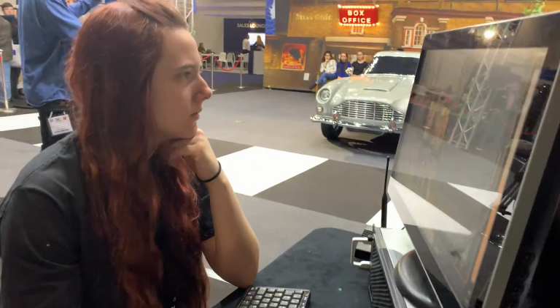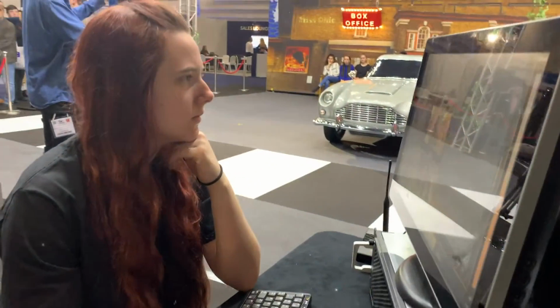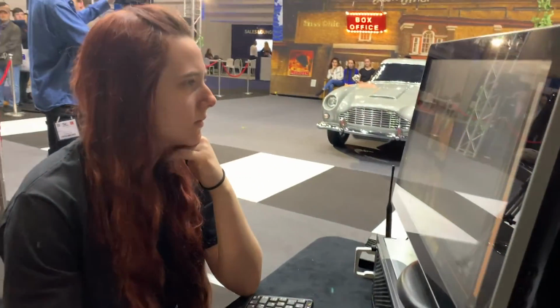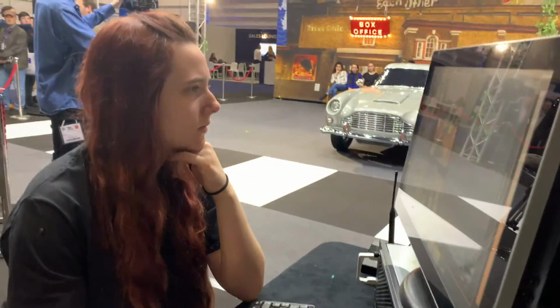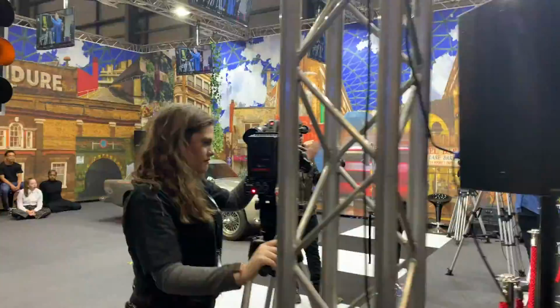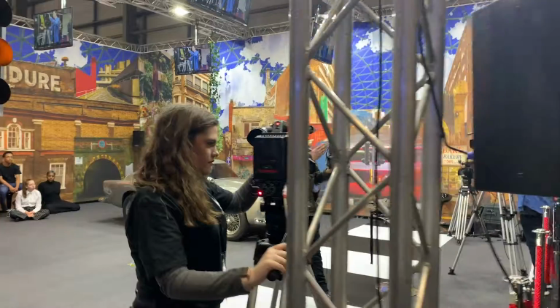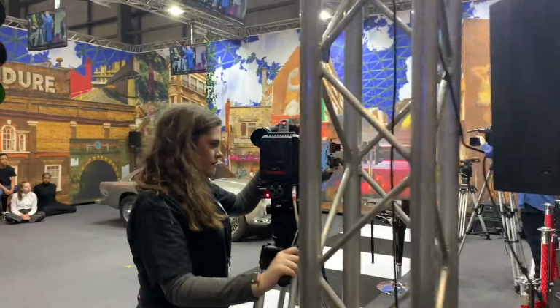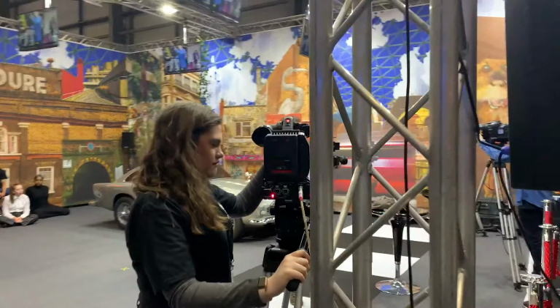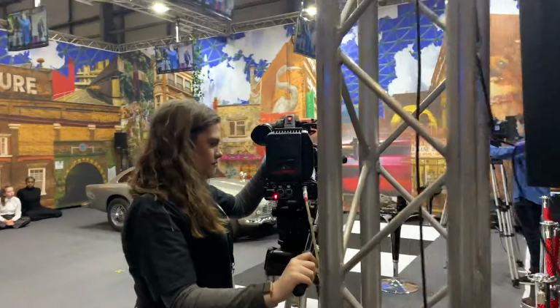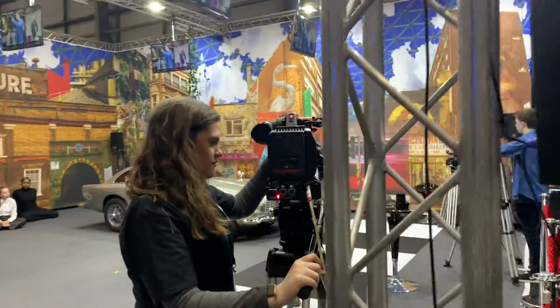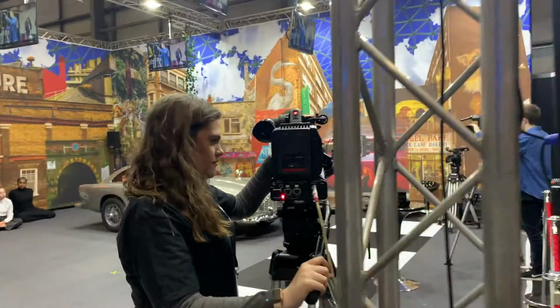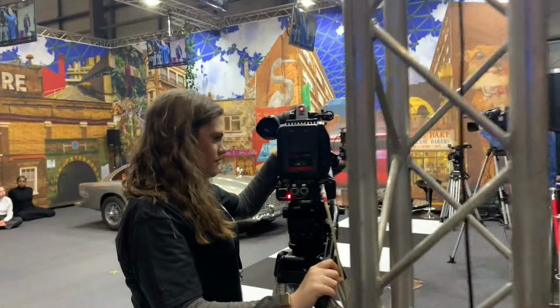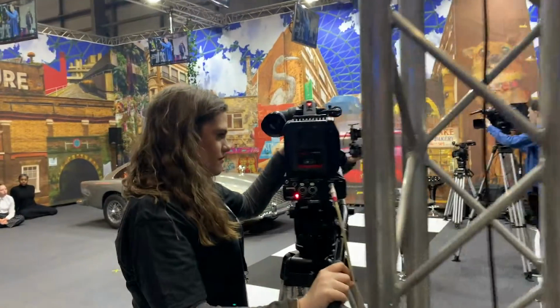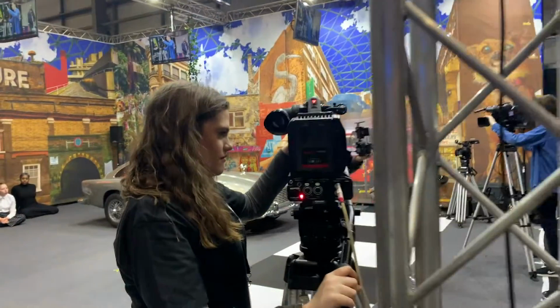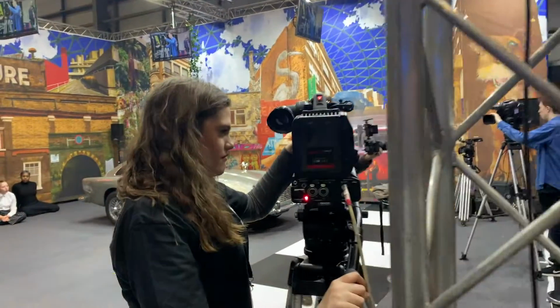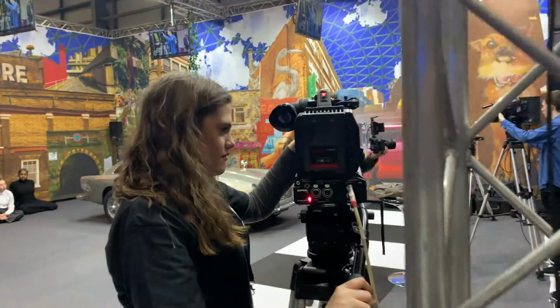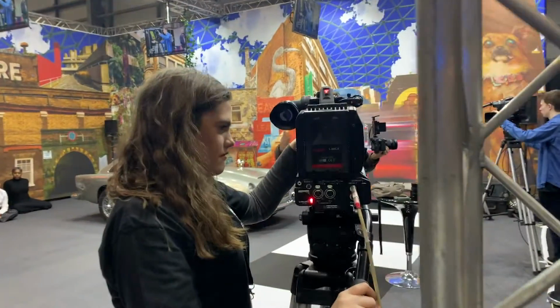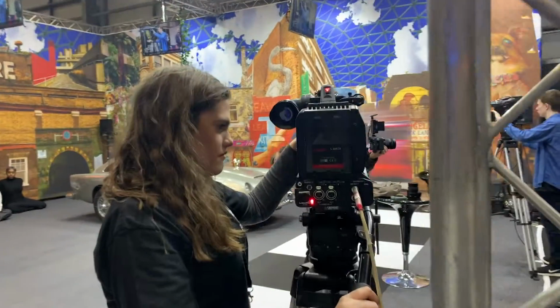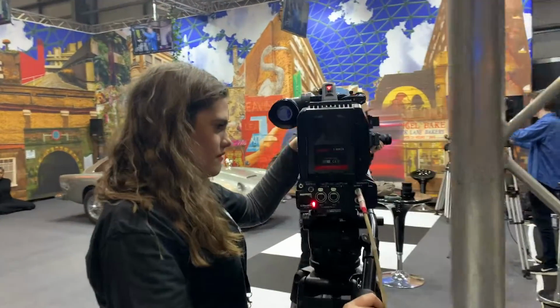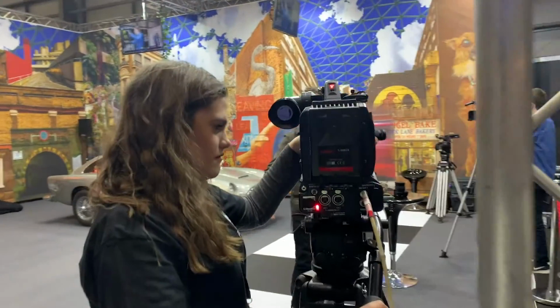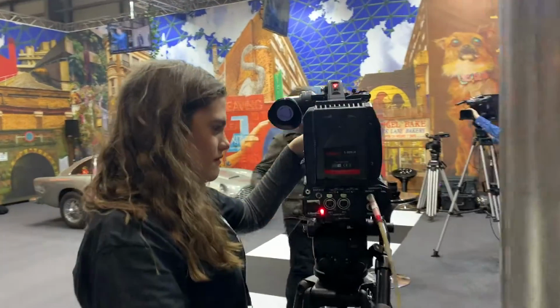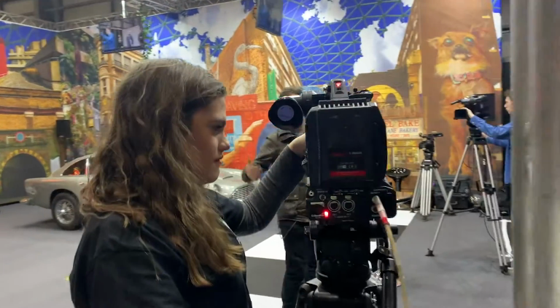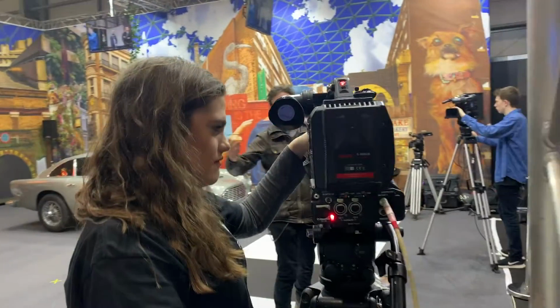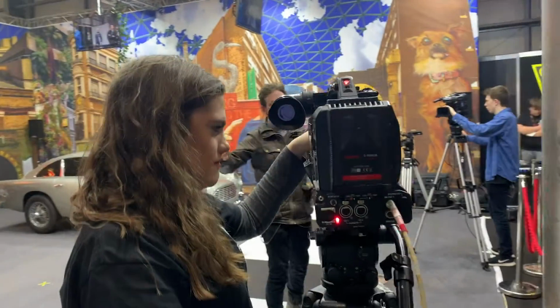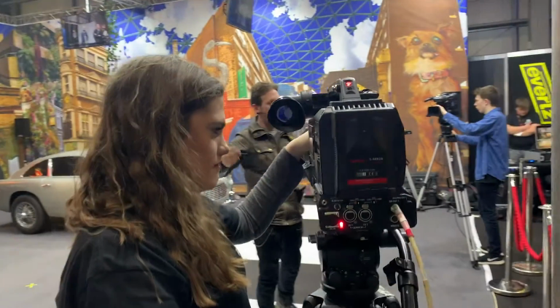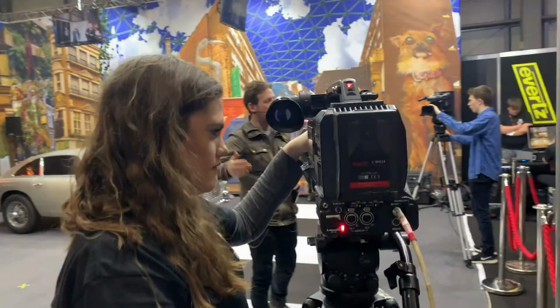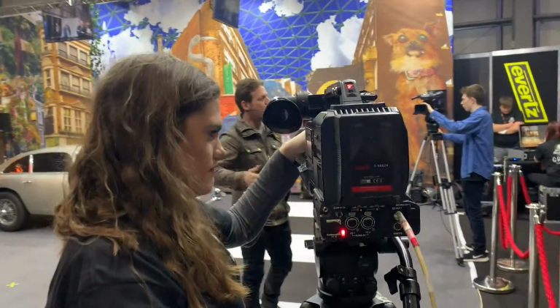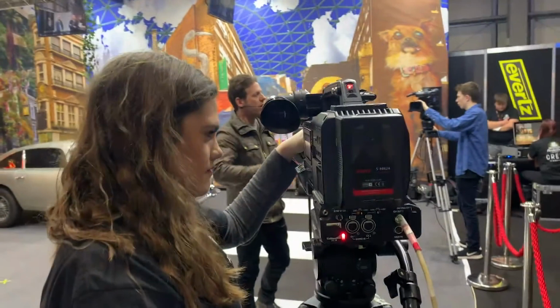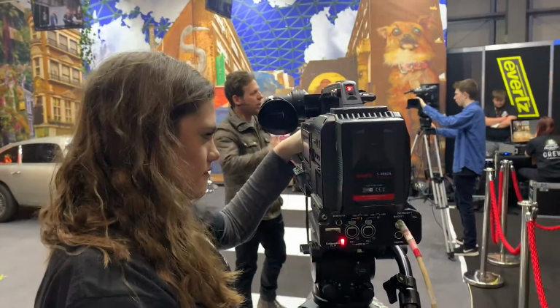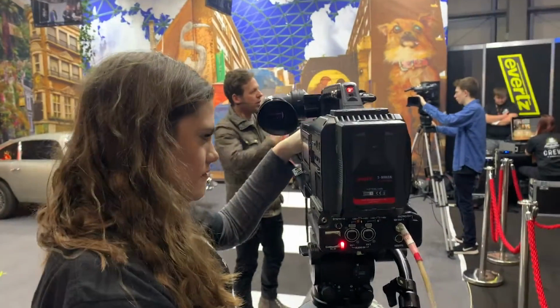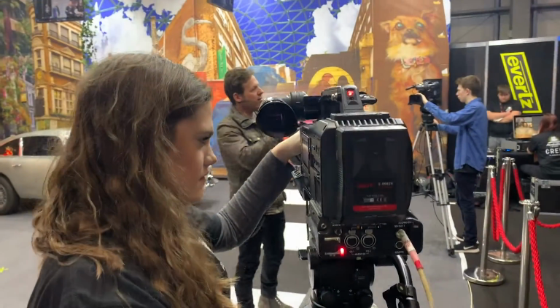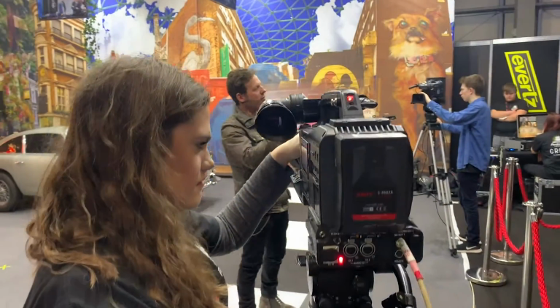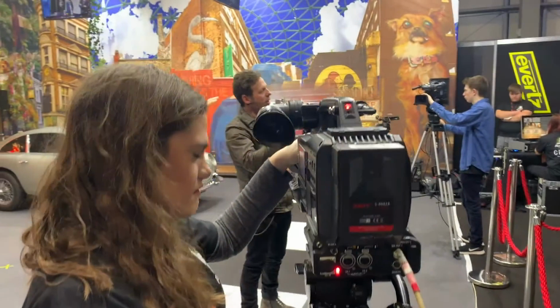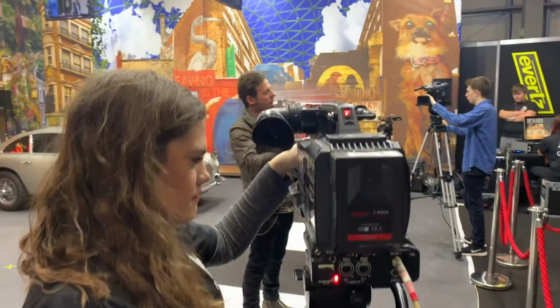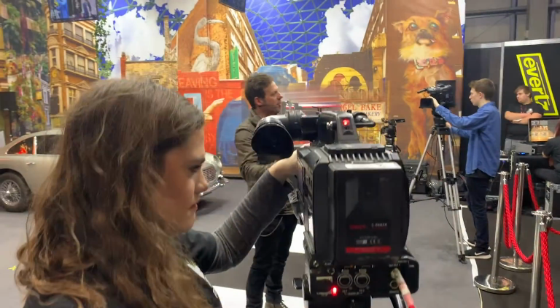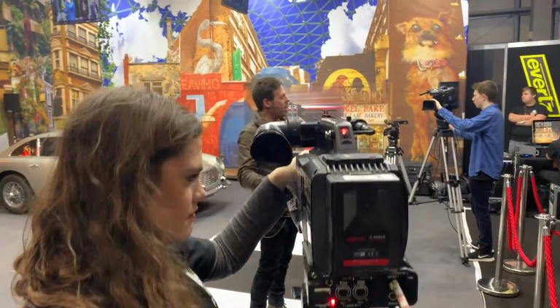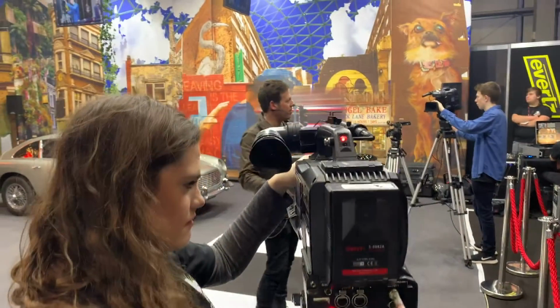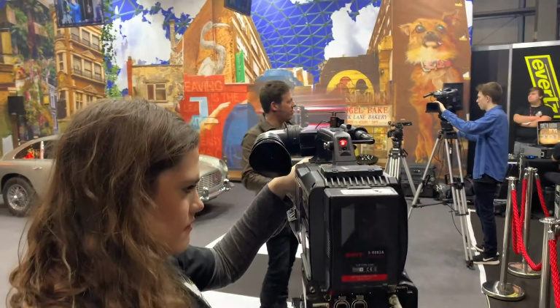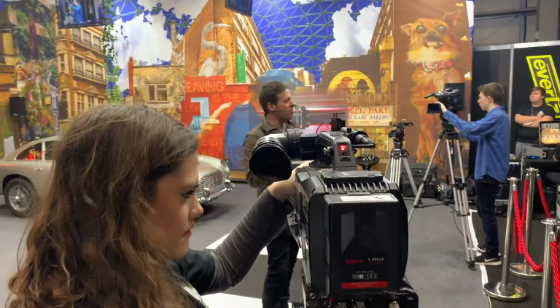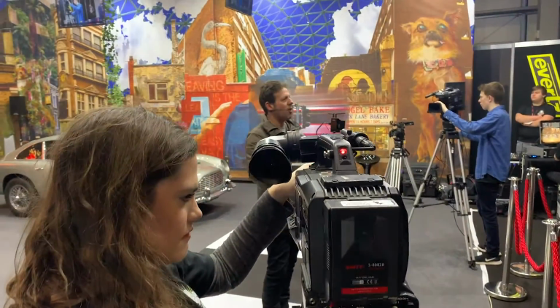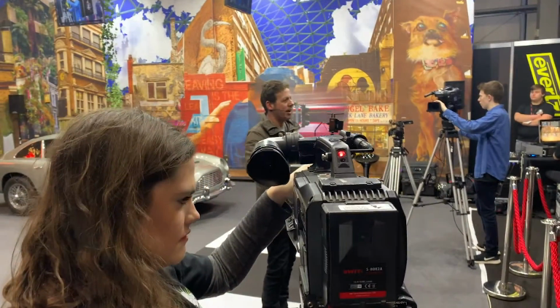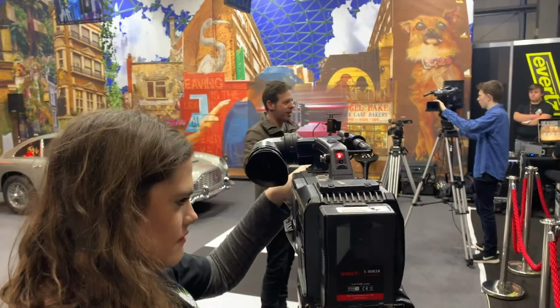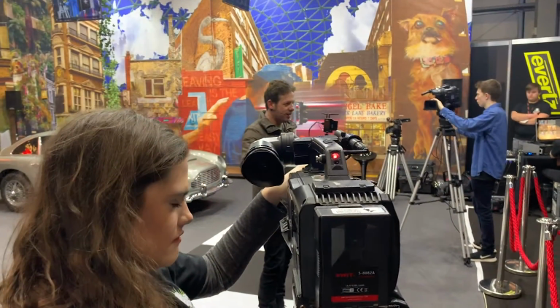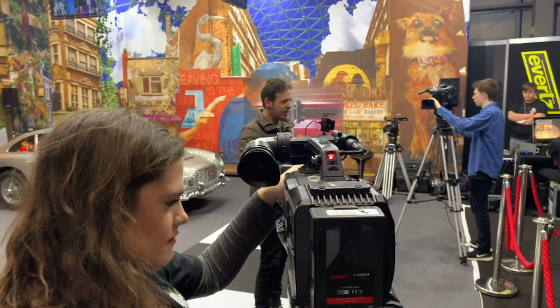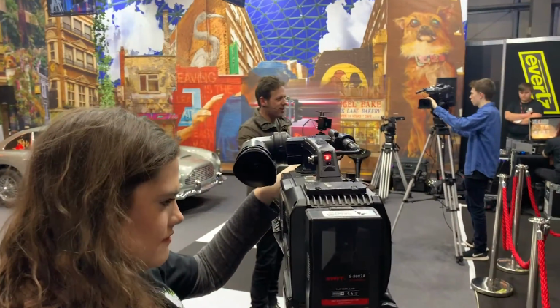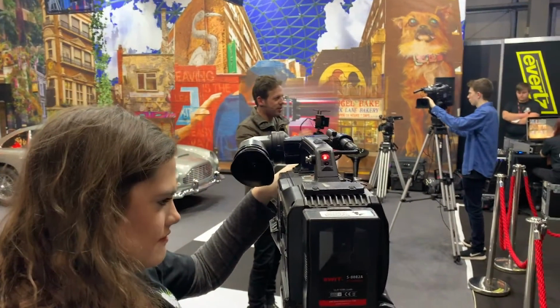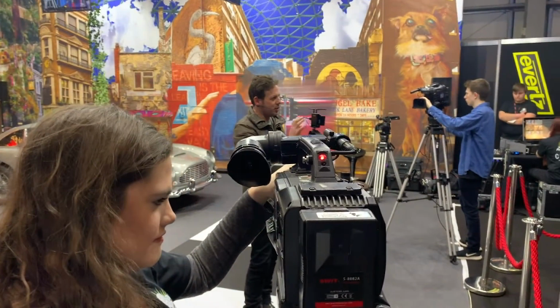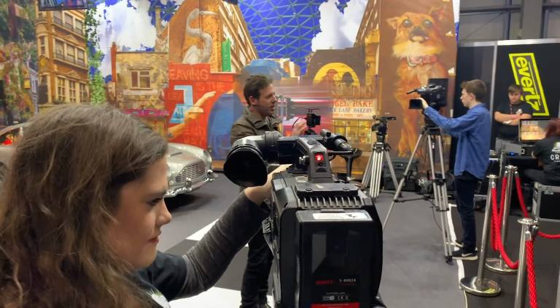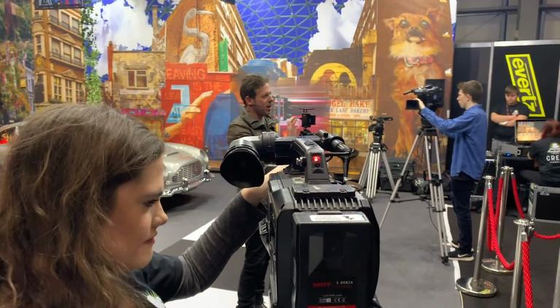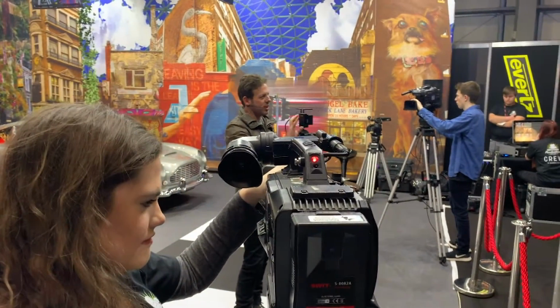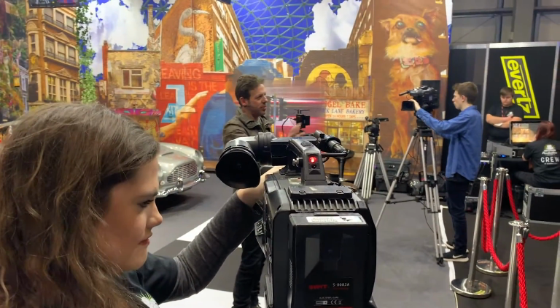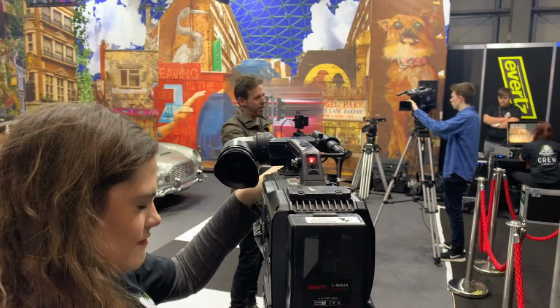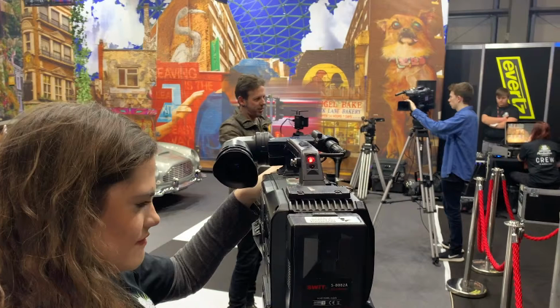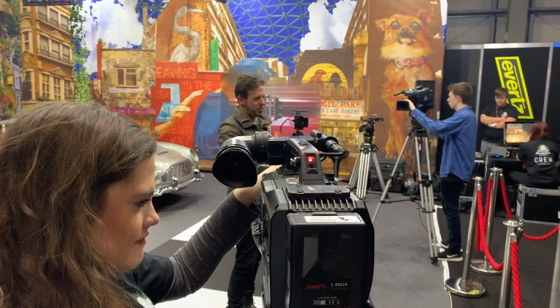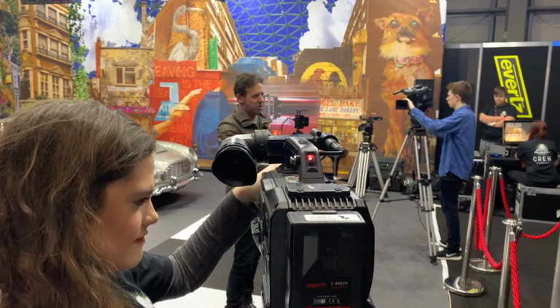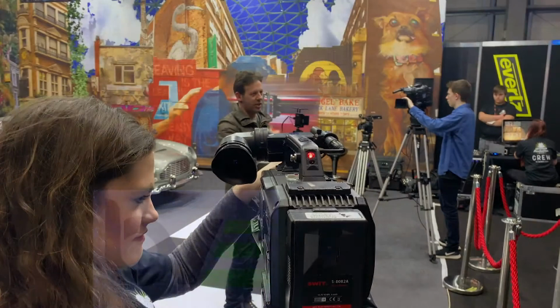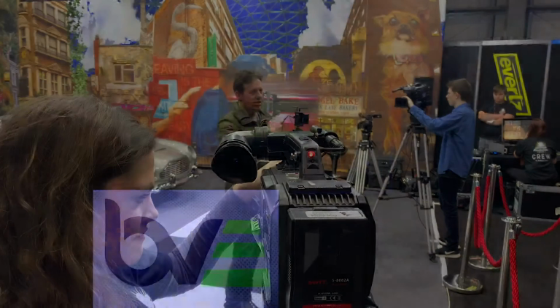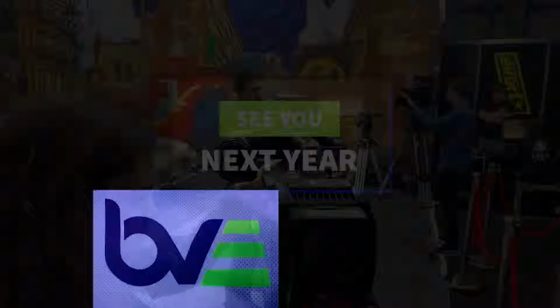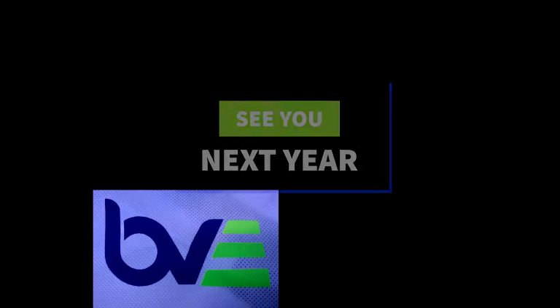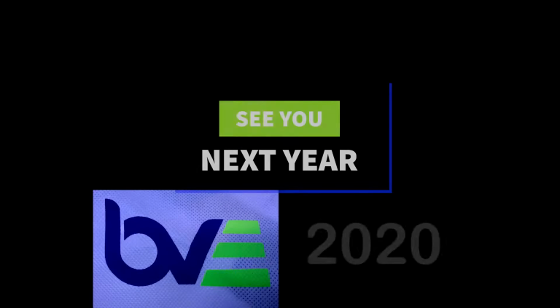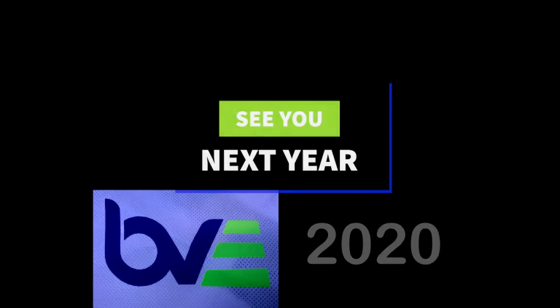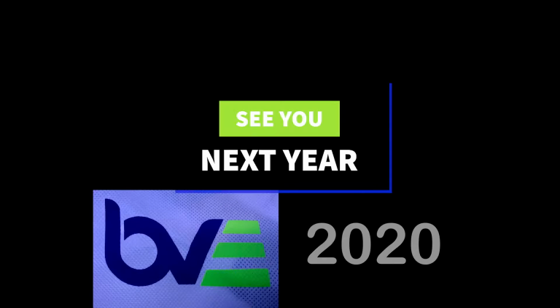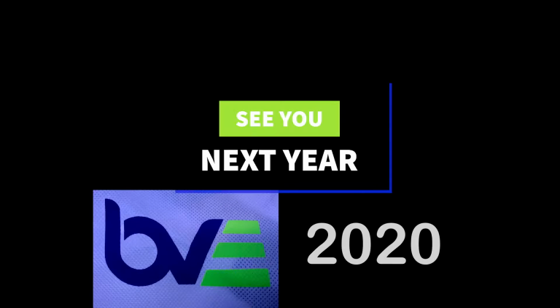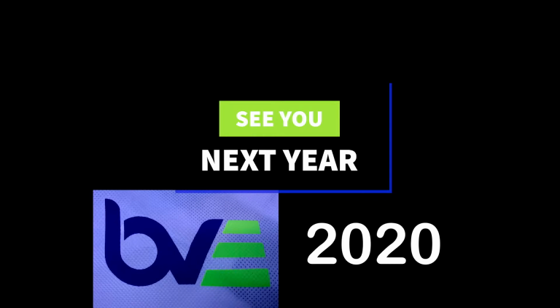Once you automate those processes on the camera, you can free up enough of your brain to do the nice bits and interact with your camera.